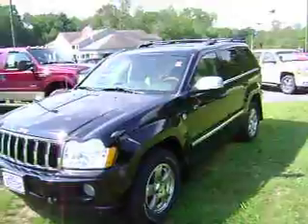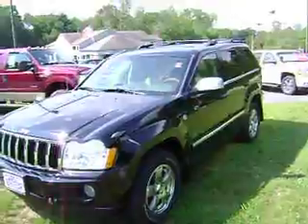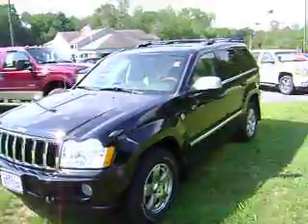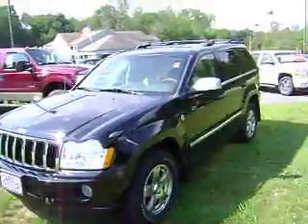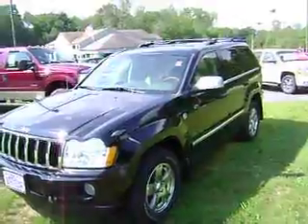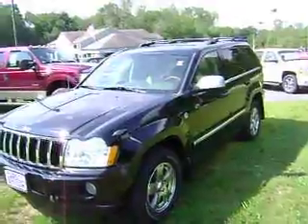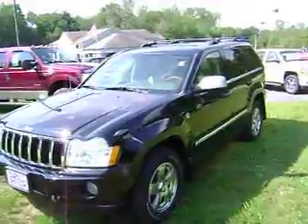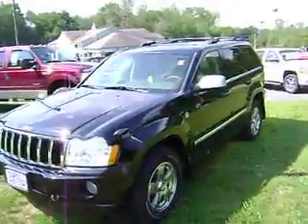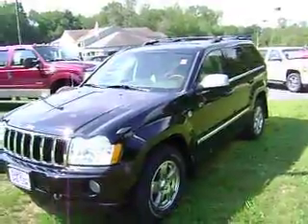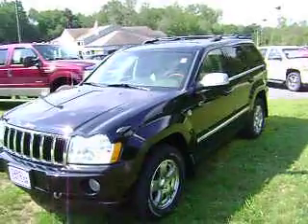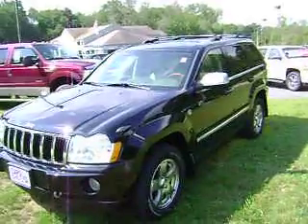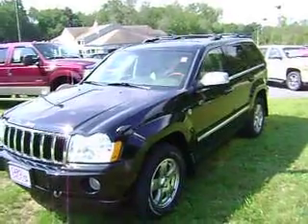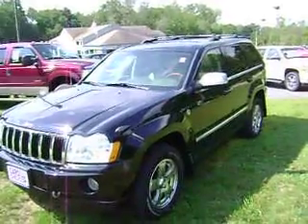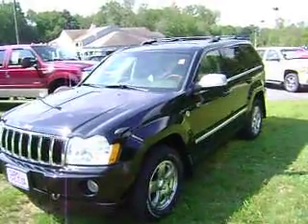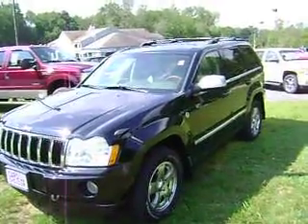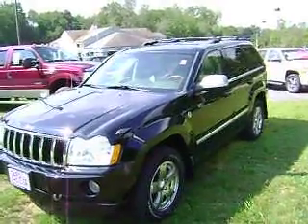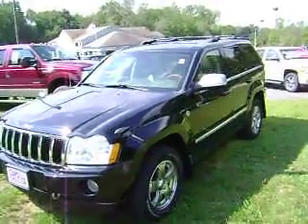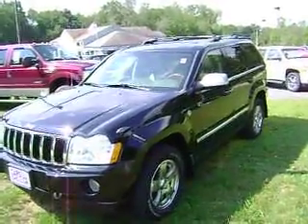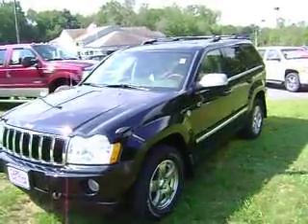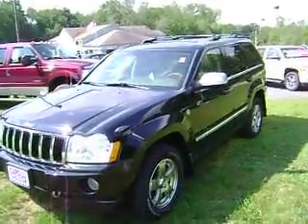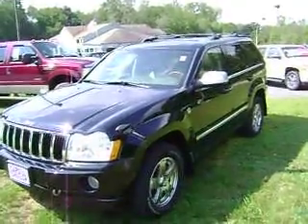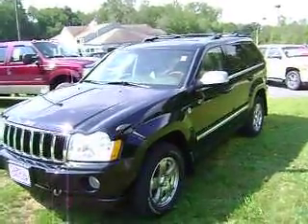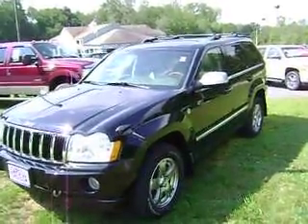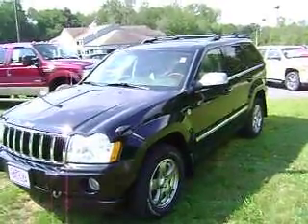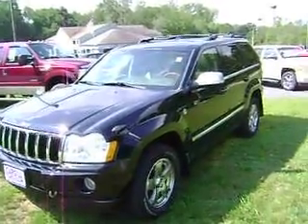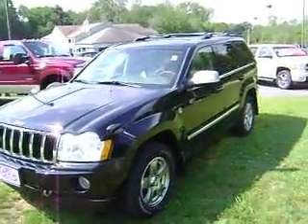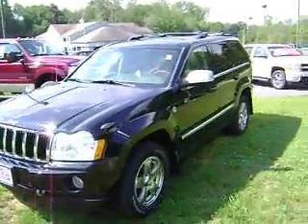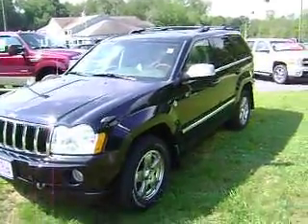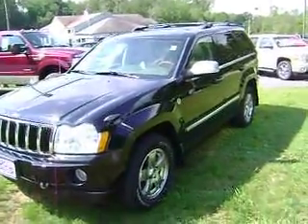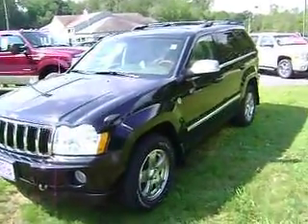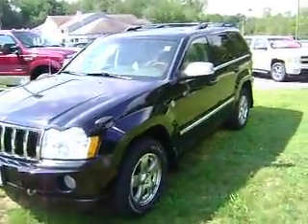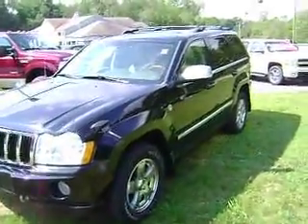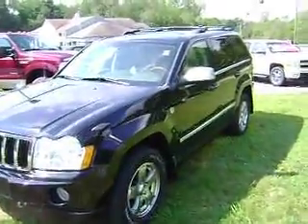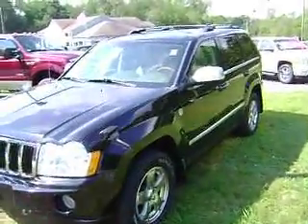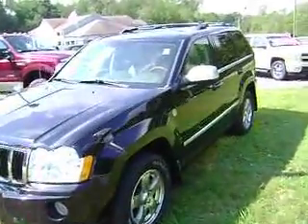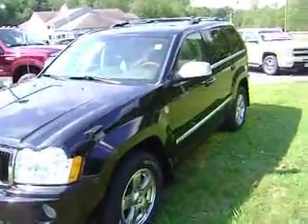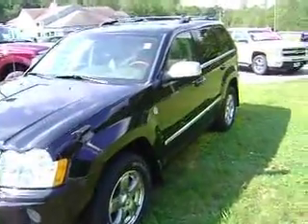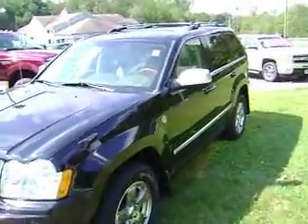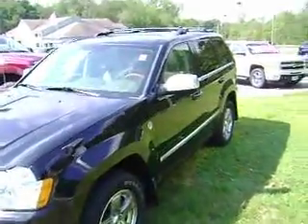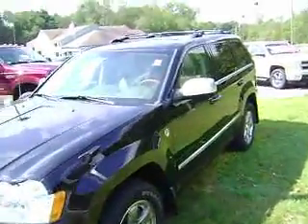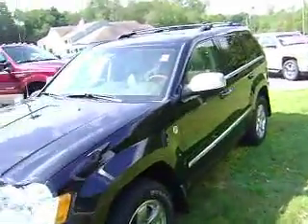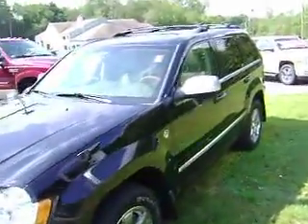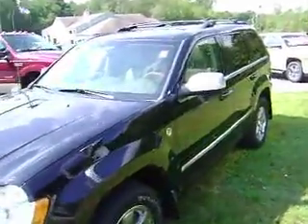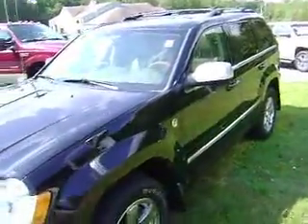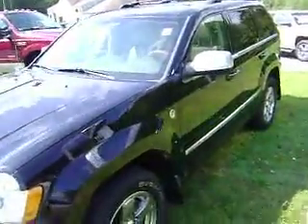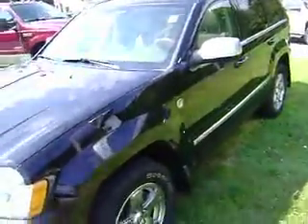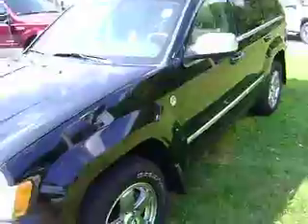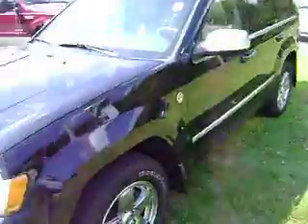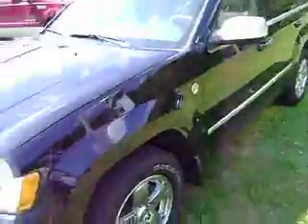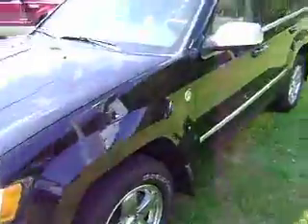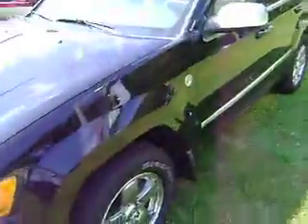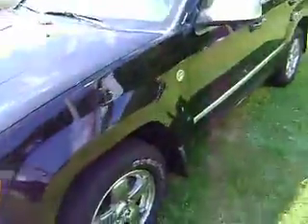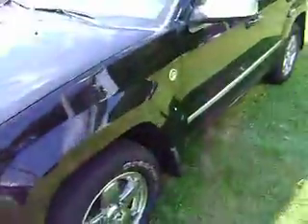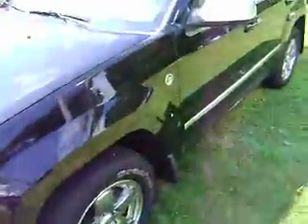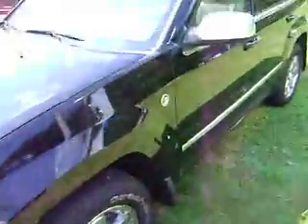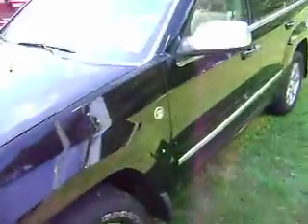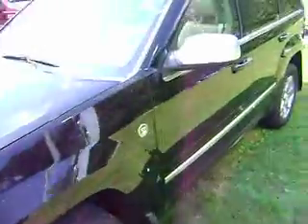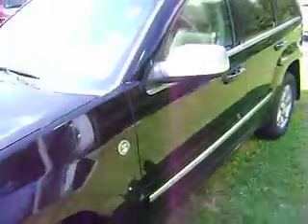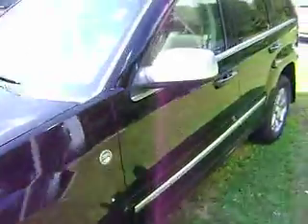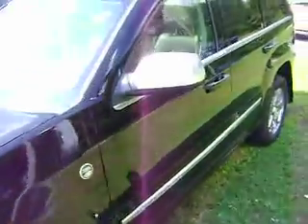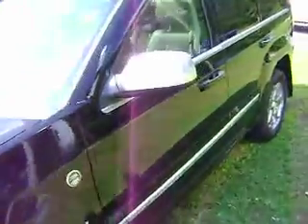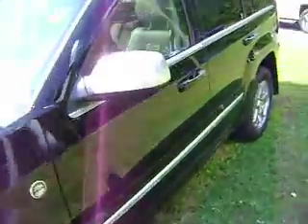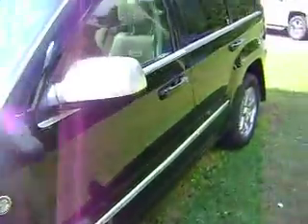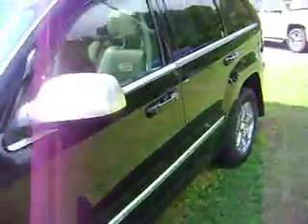Good morning. This is the 2006 Jeep Overland that you've been looking at. It is a real beauty — black with chrome alloy wheels.